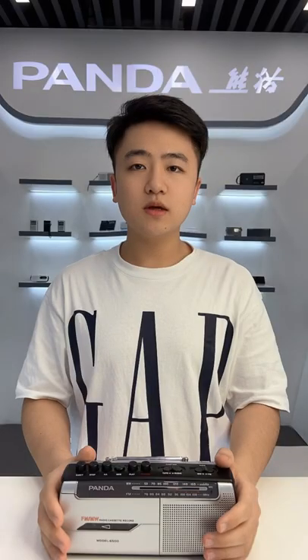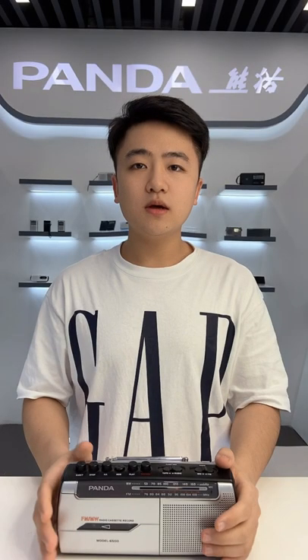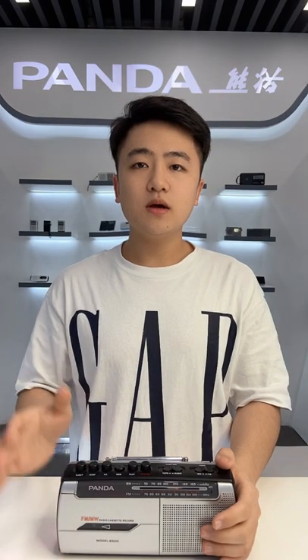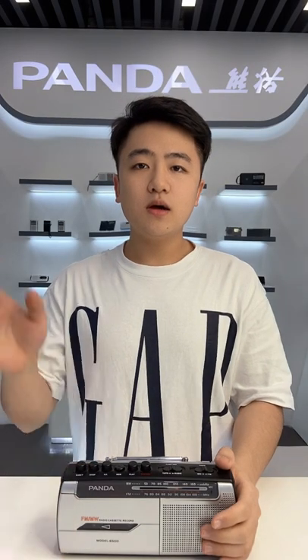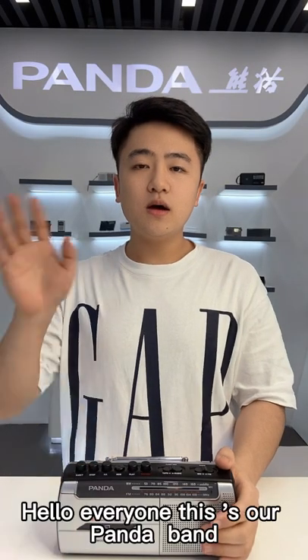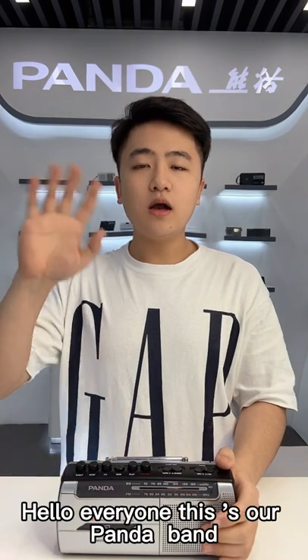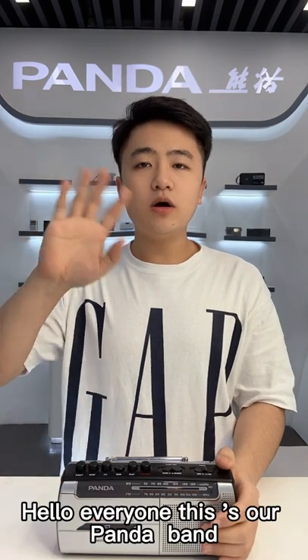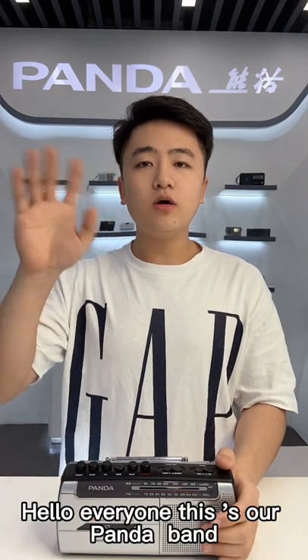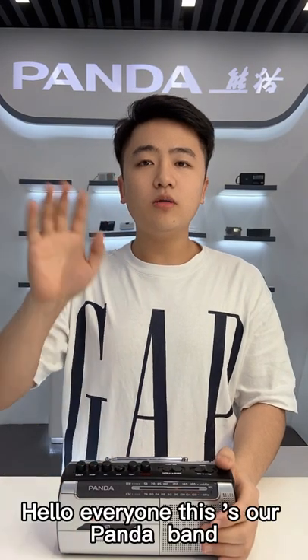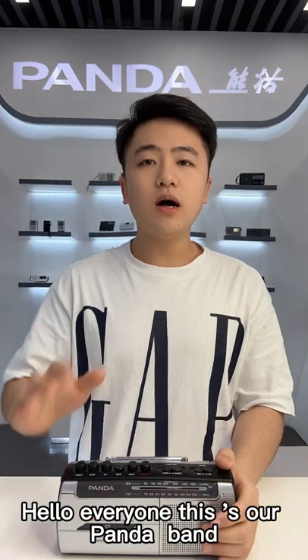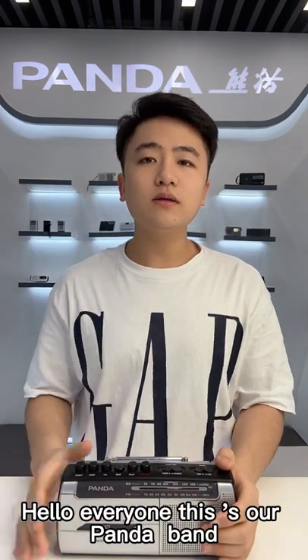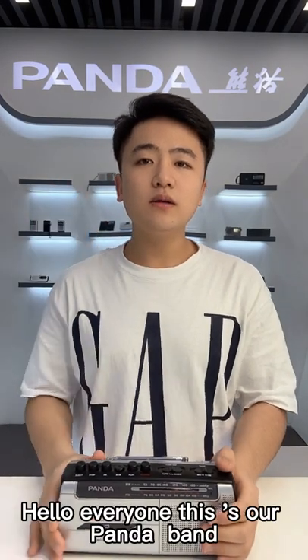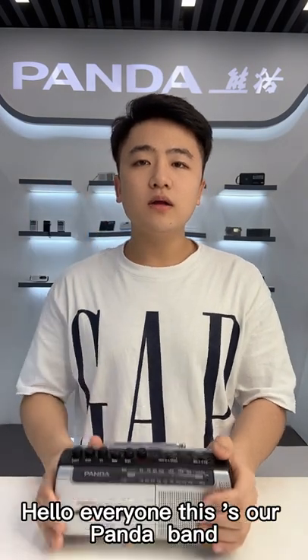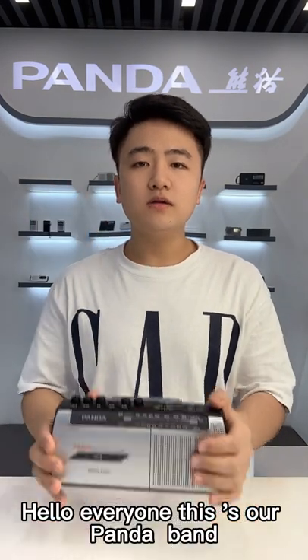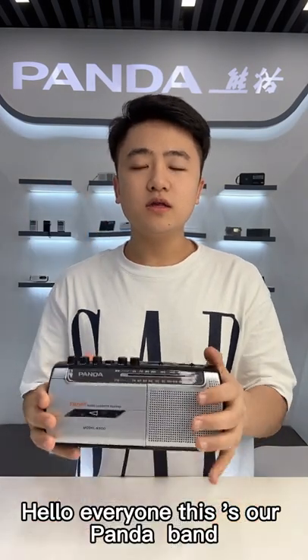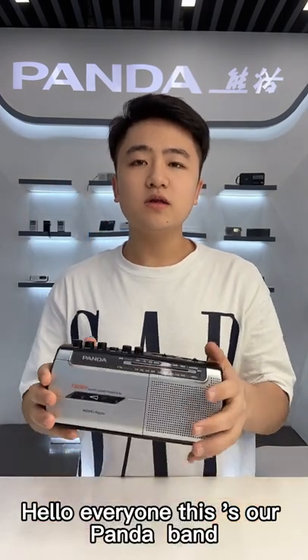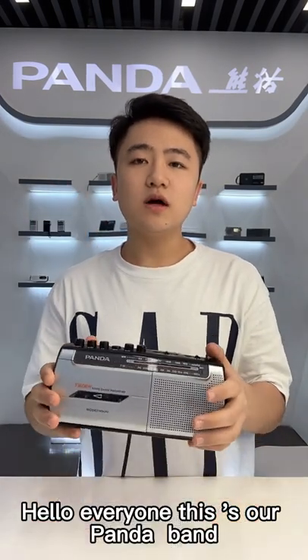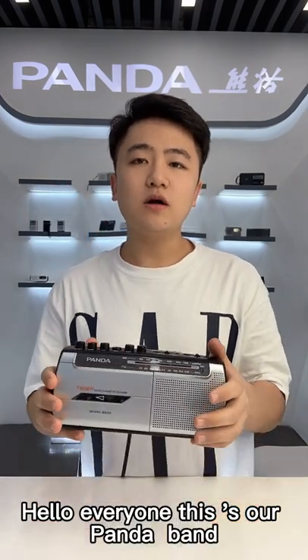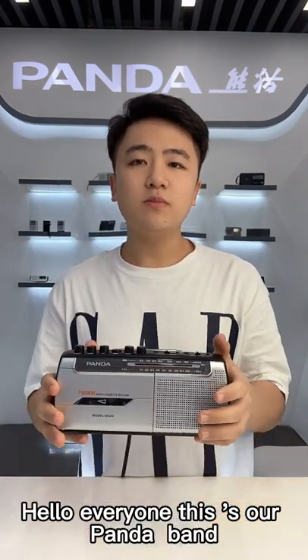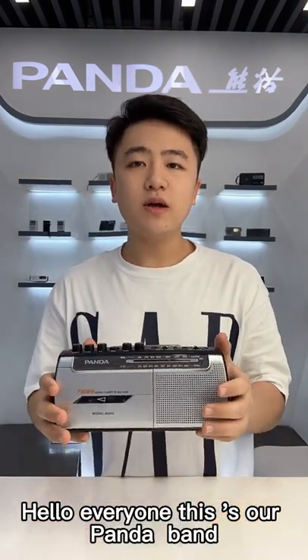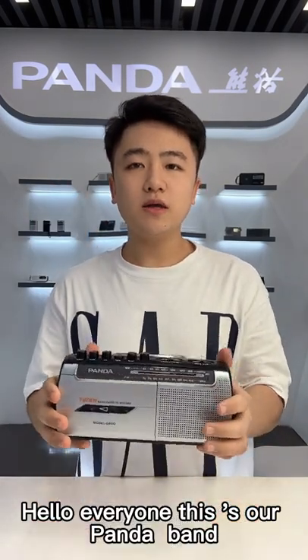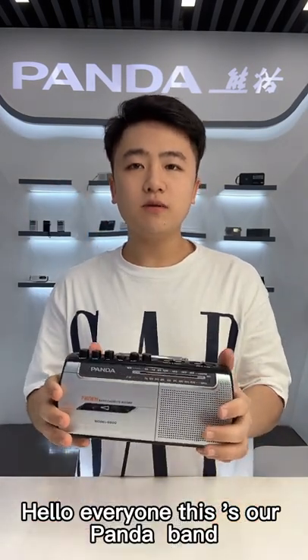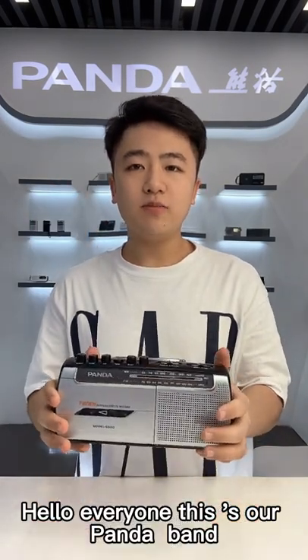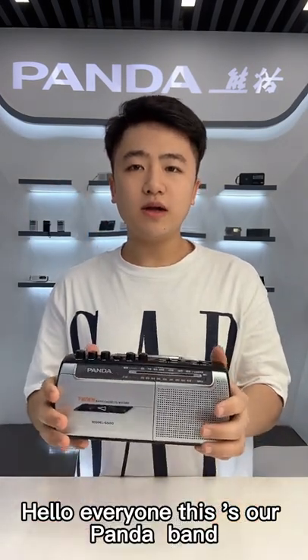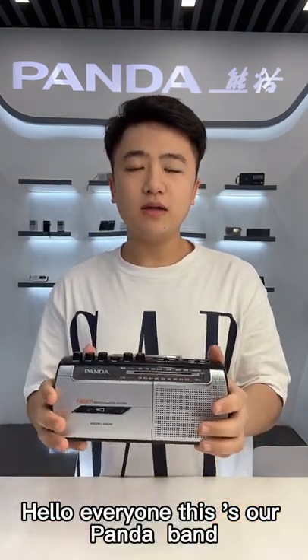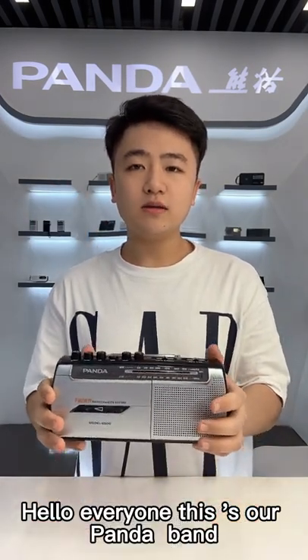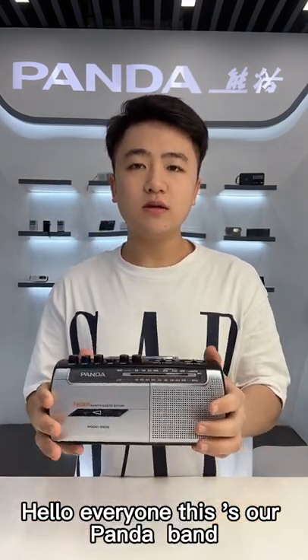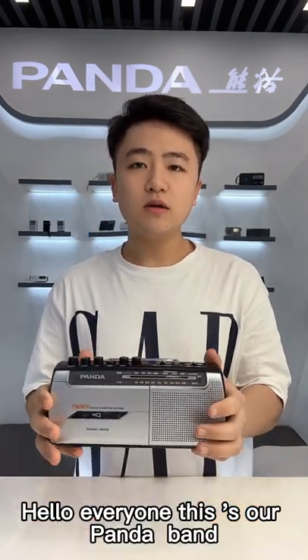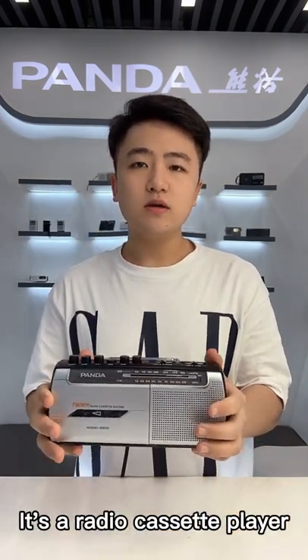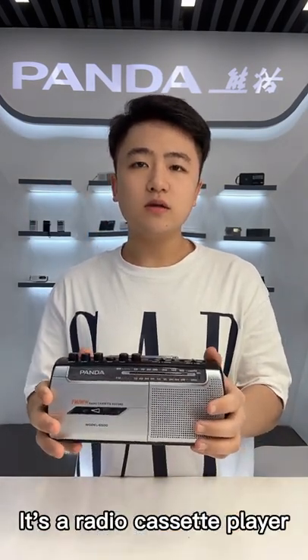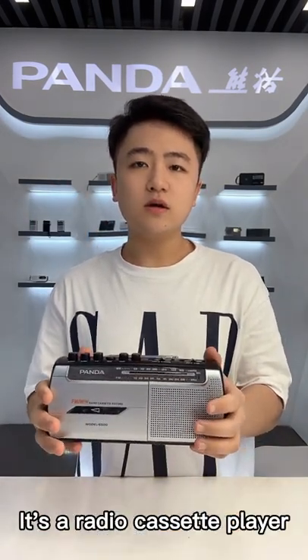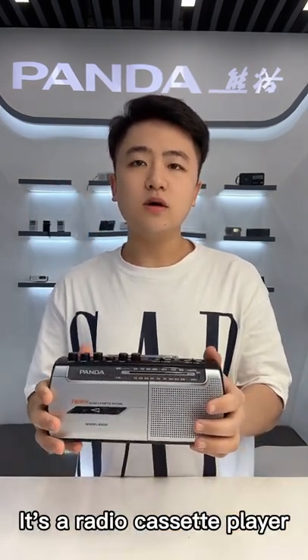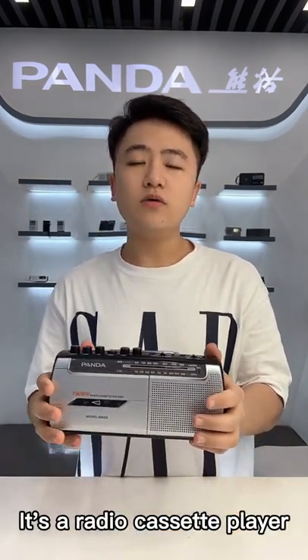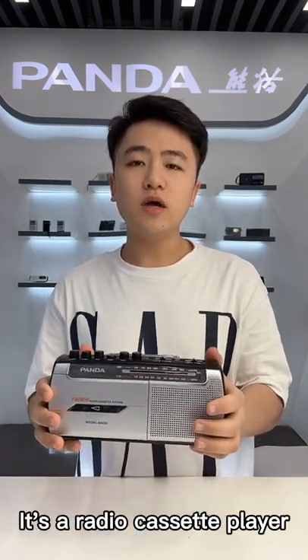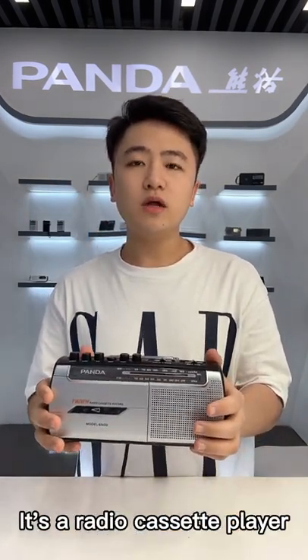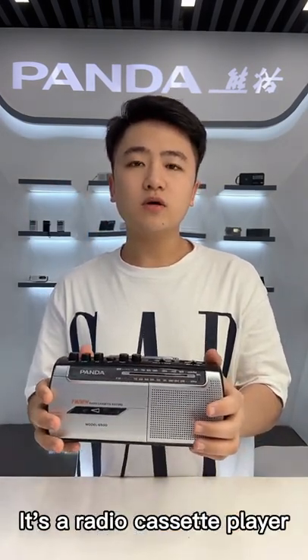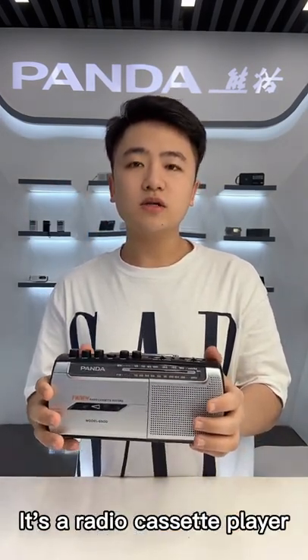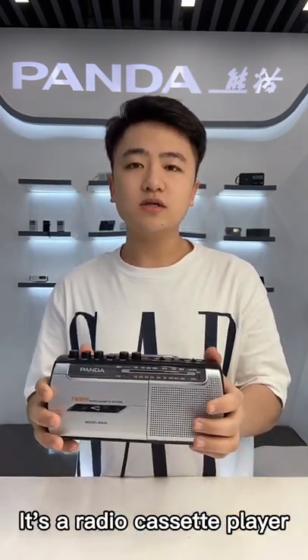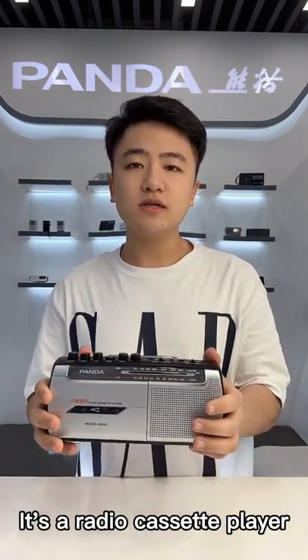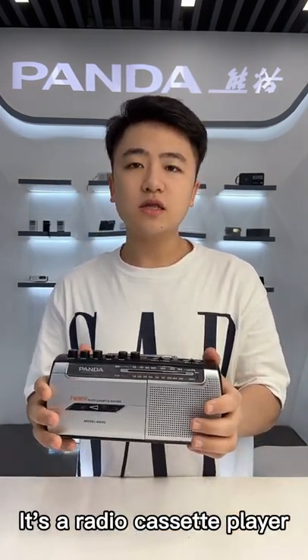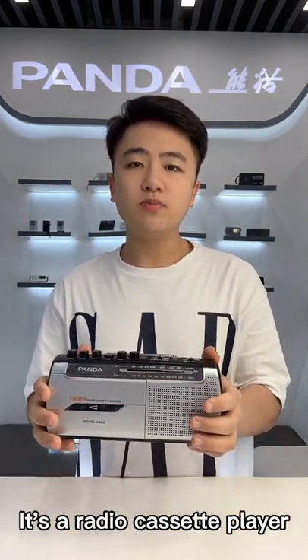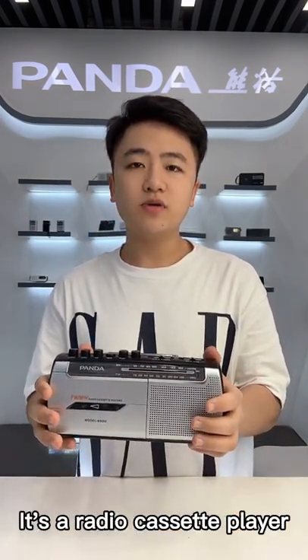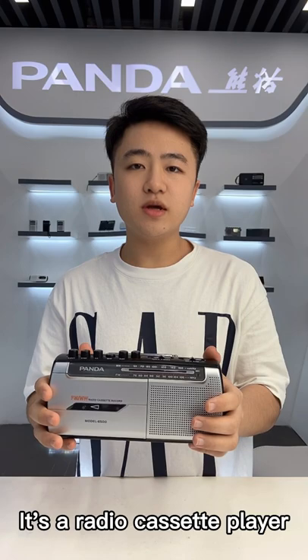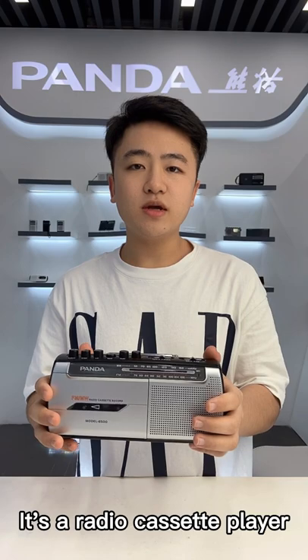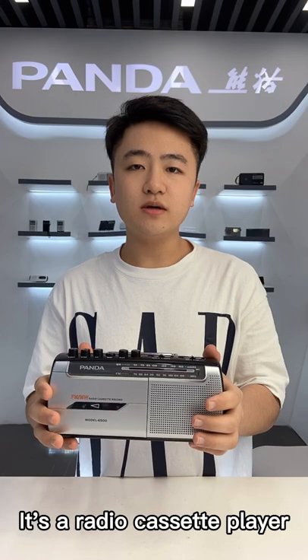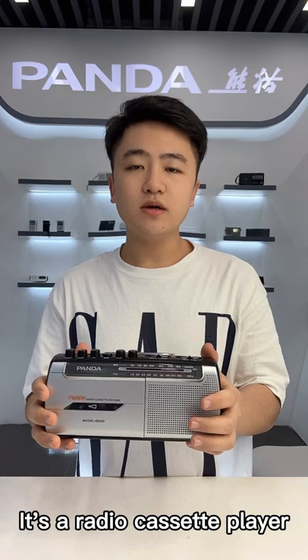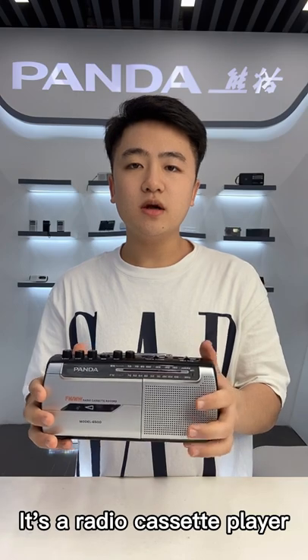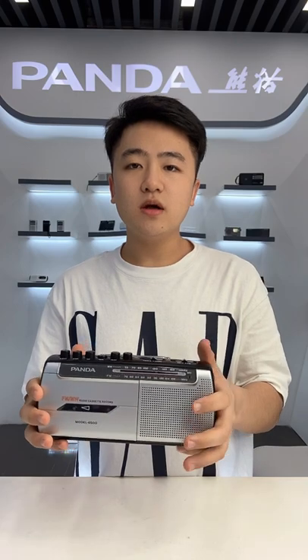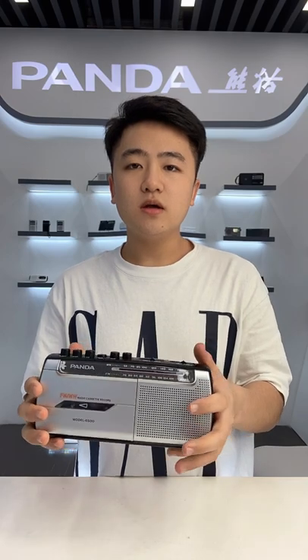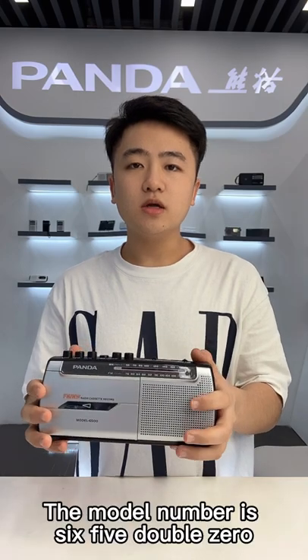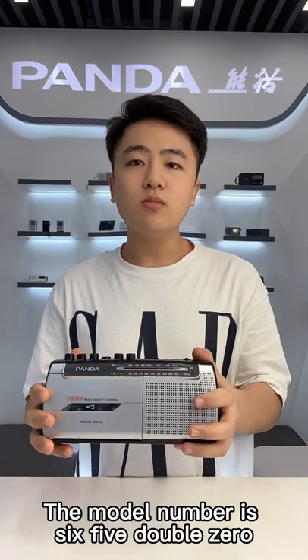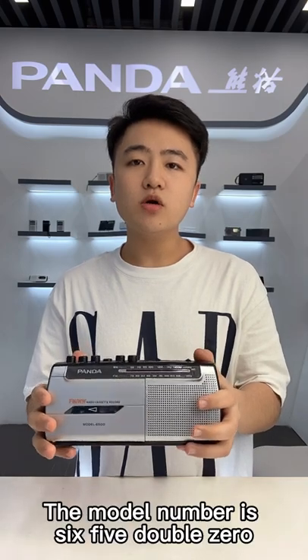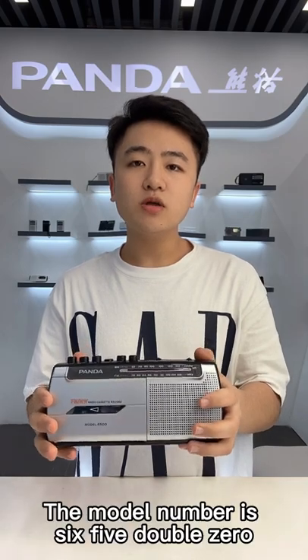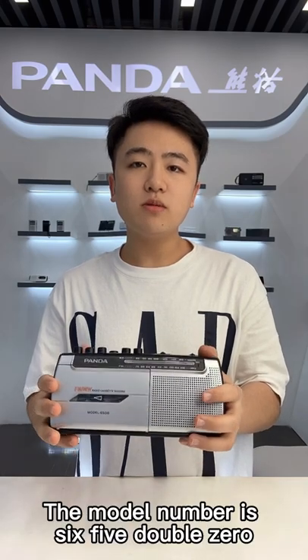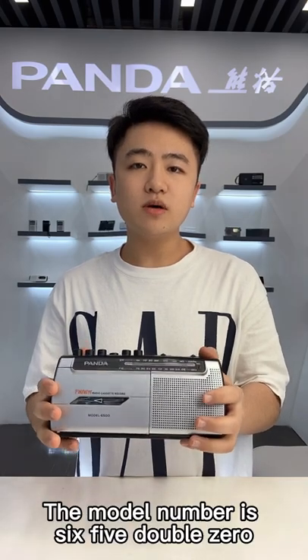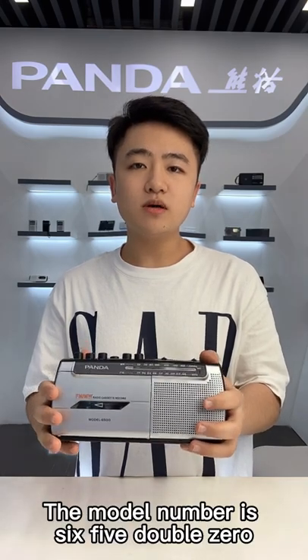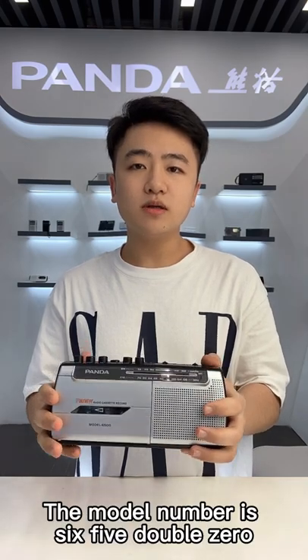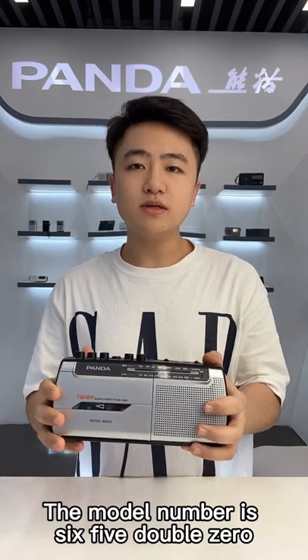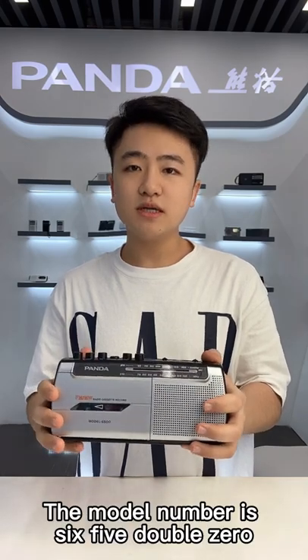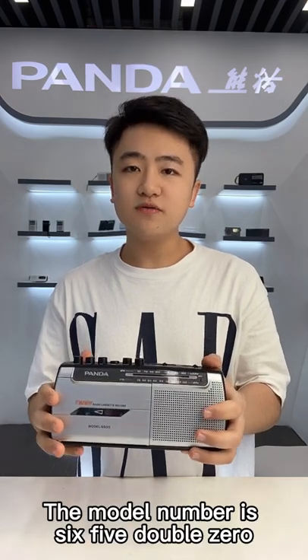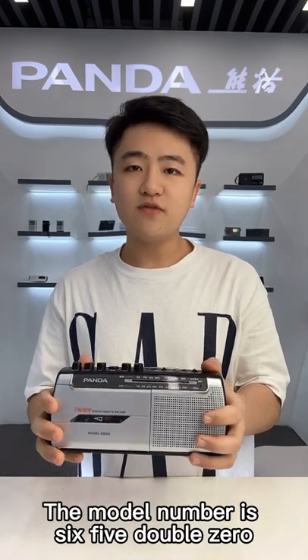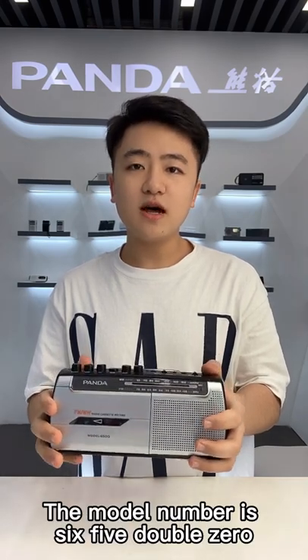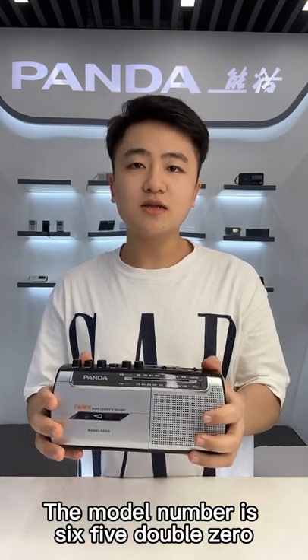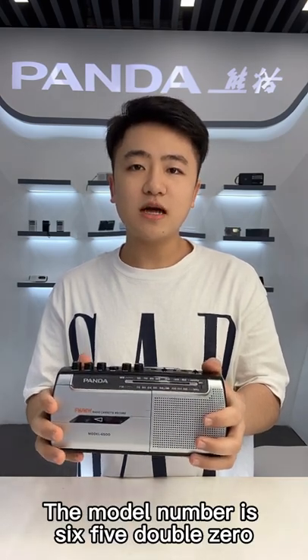Hello everyone, this is our Panda brand. It's a radio cassette player, the model number, the 6500.